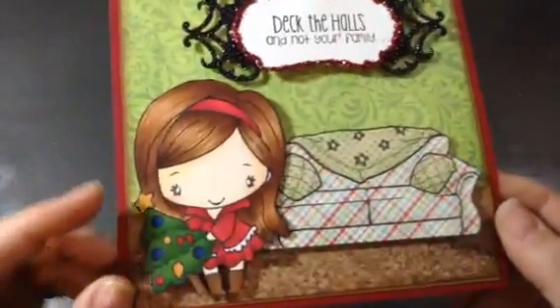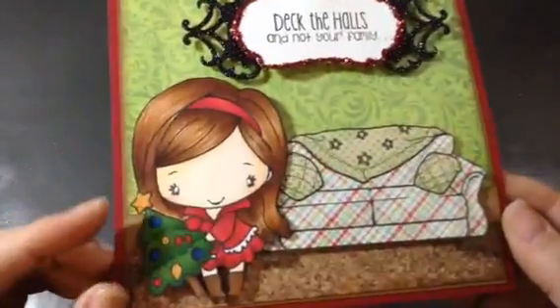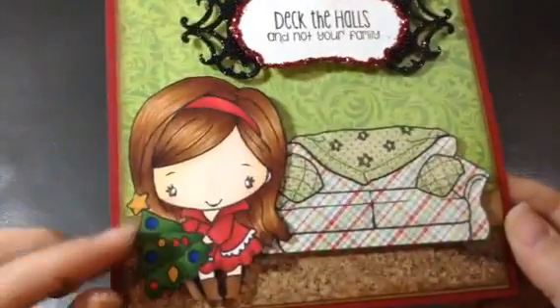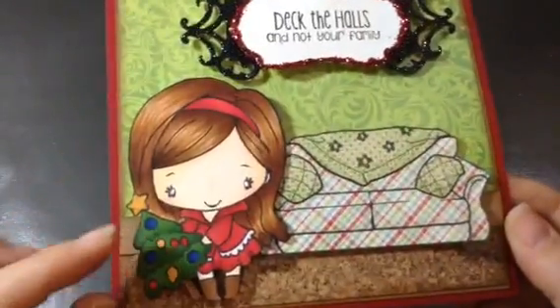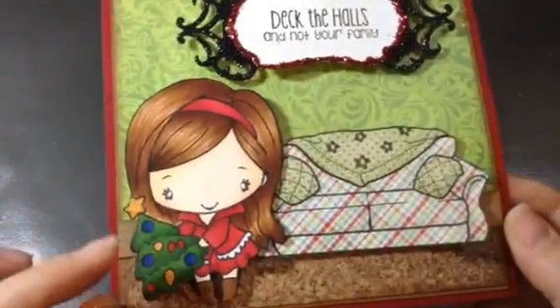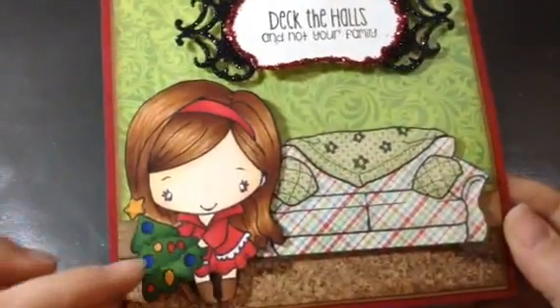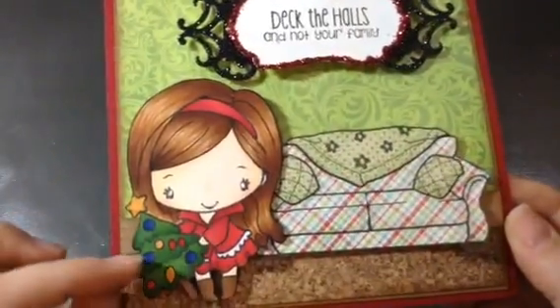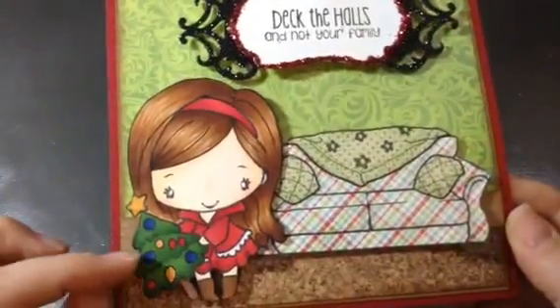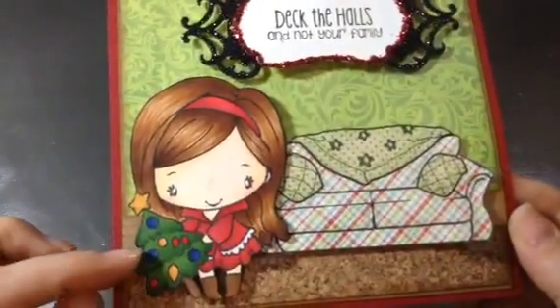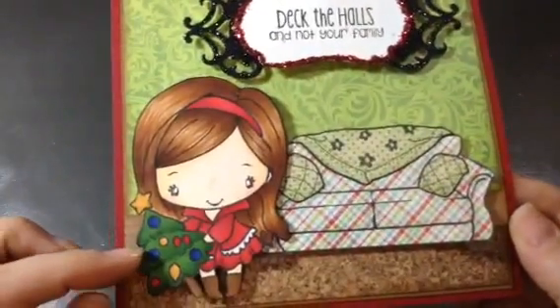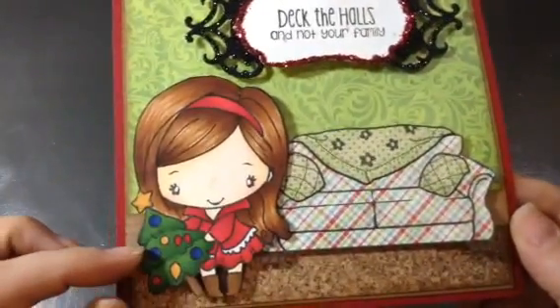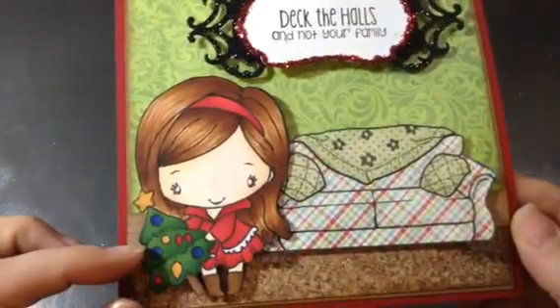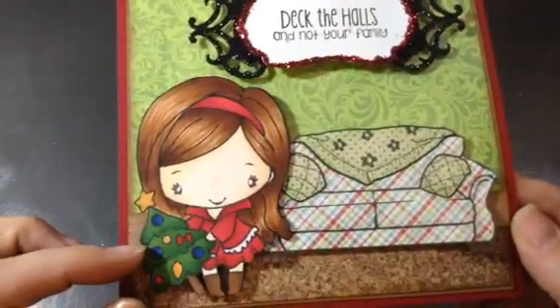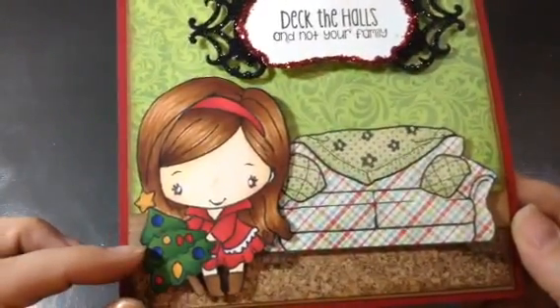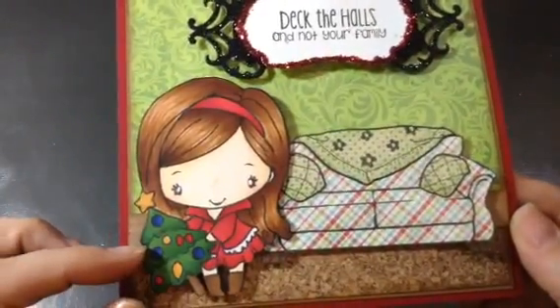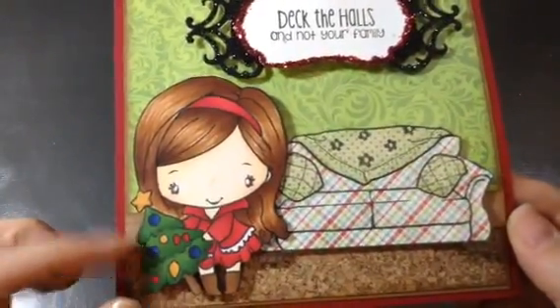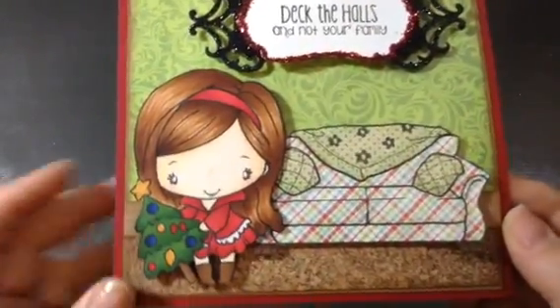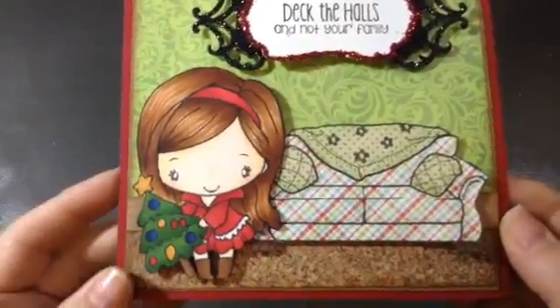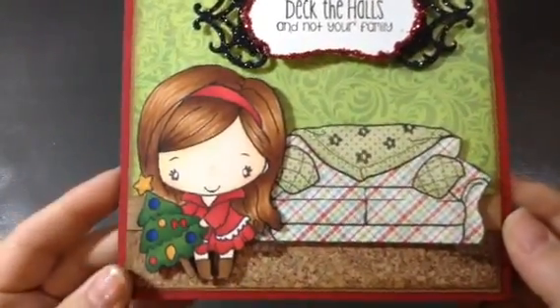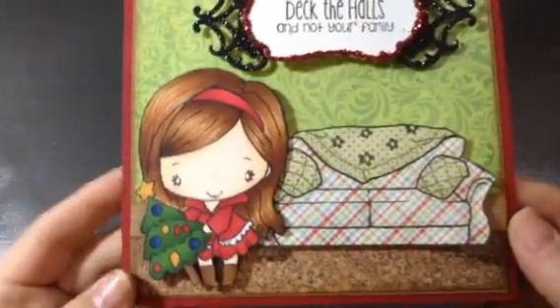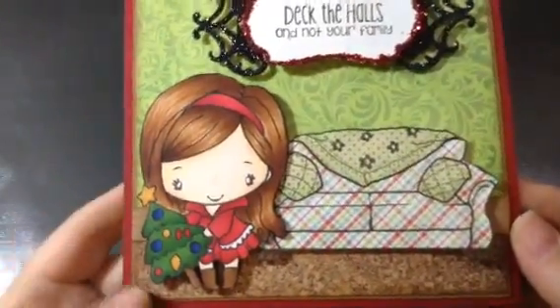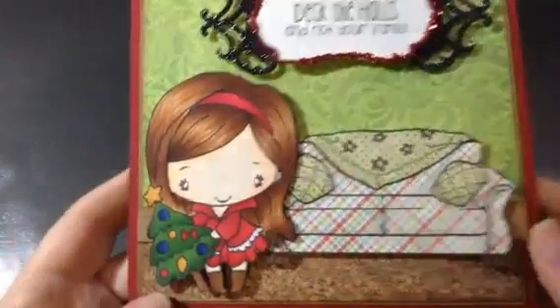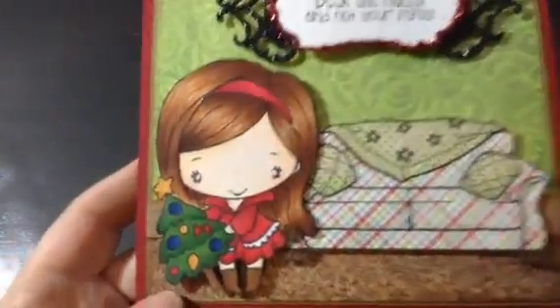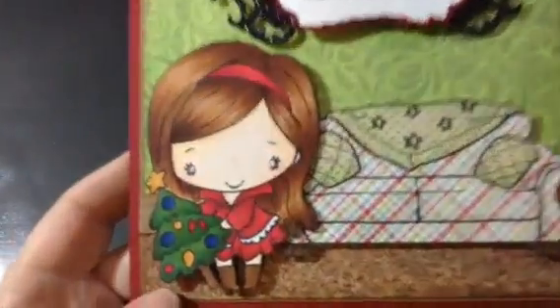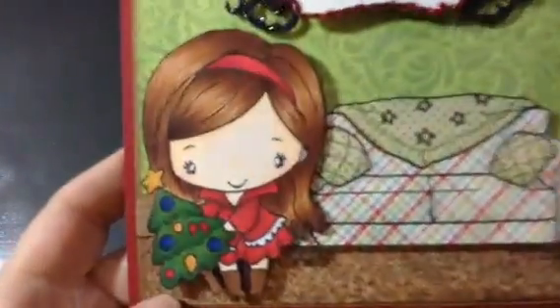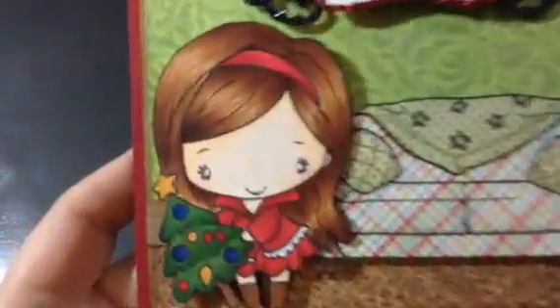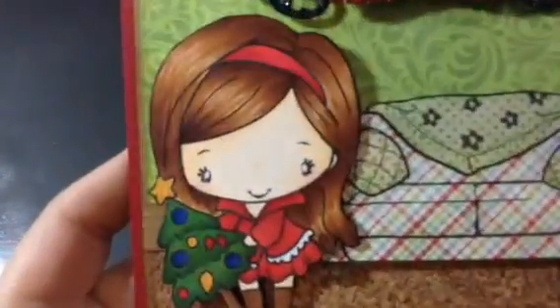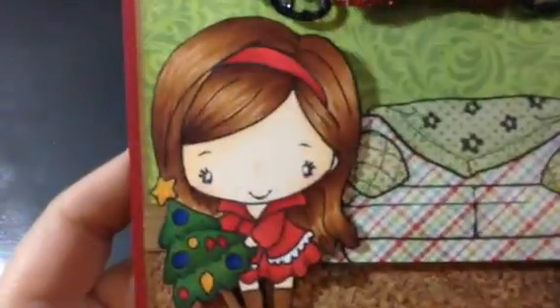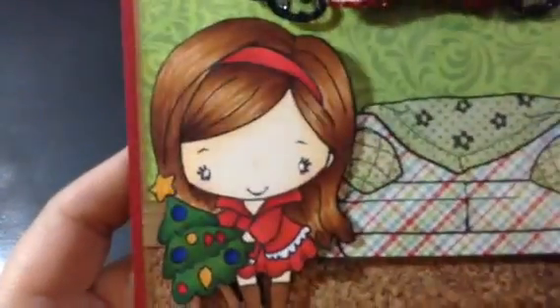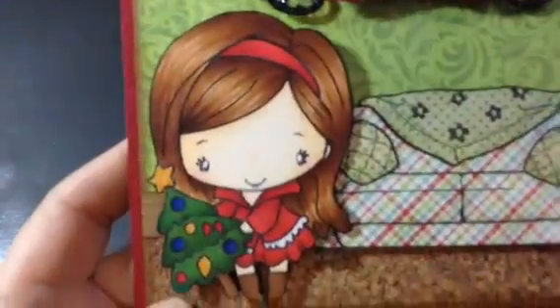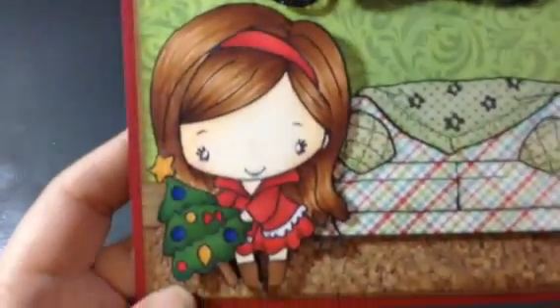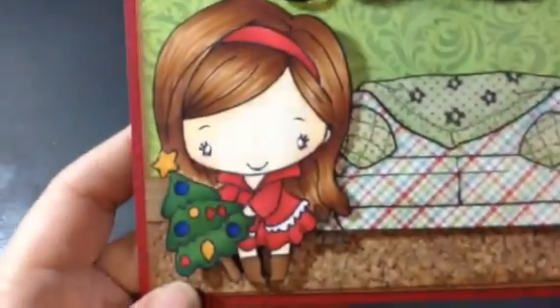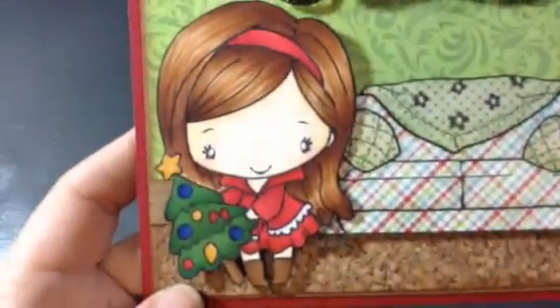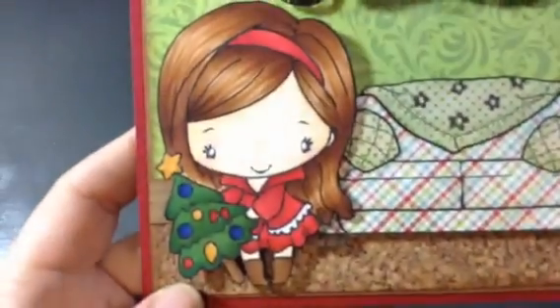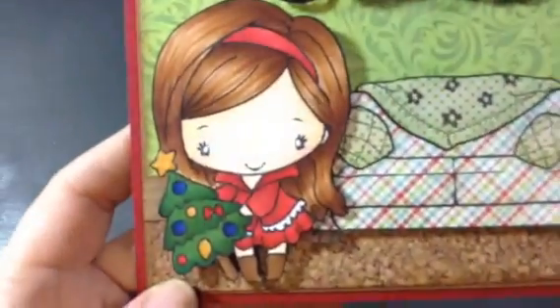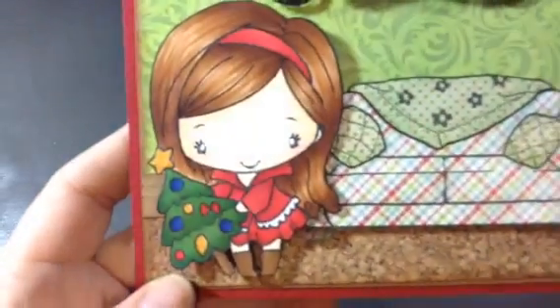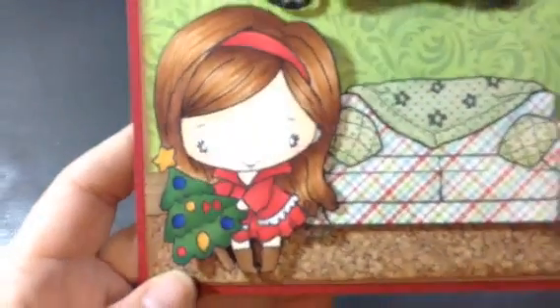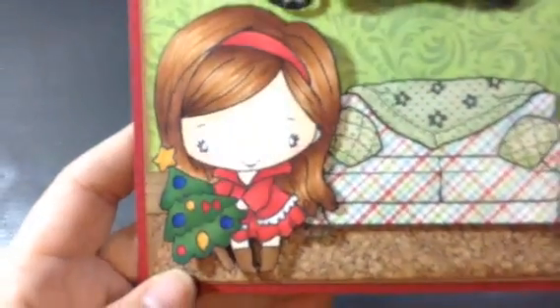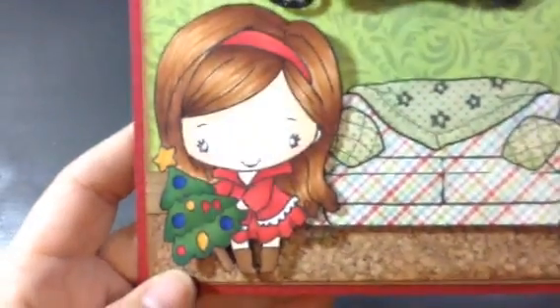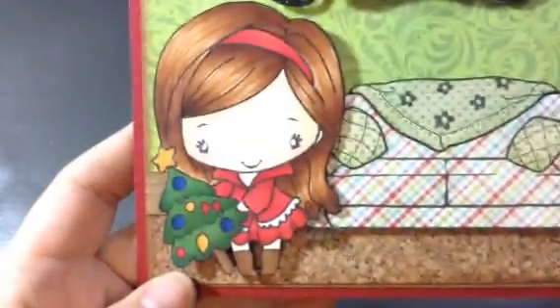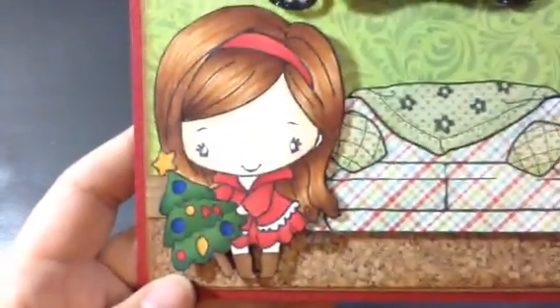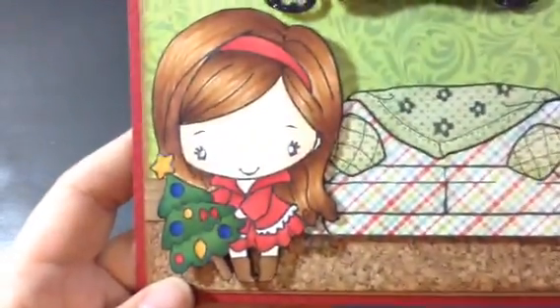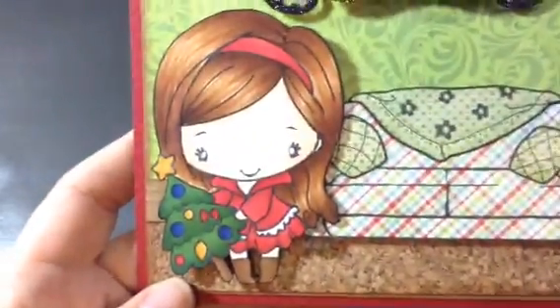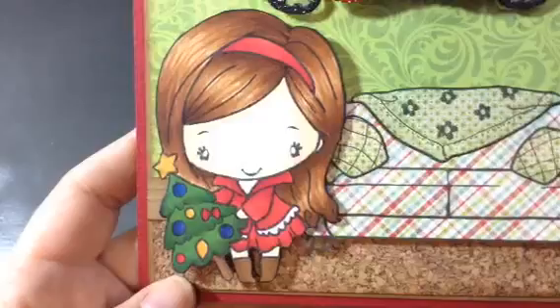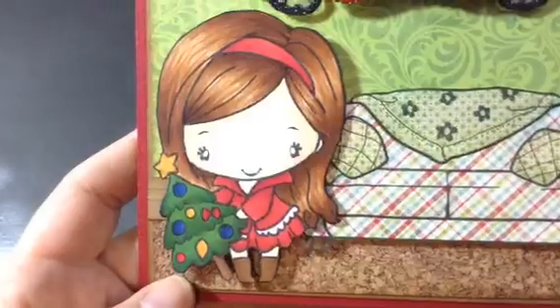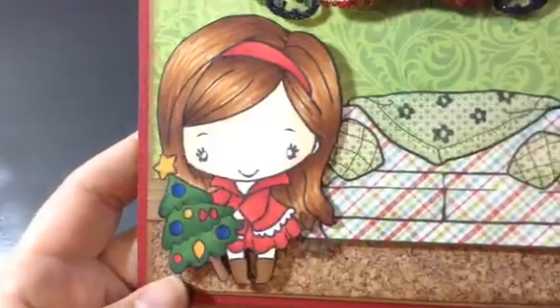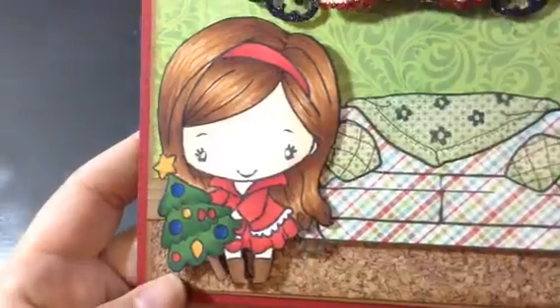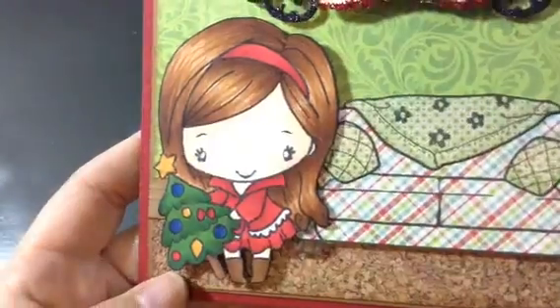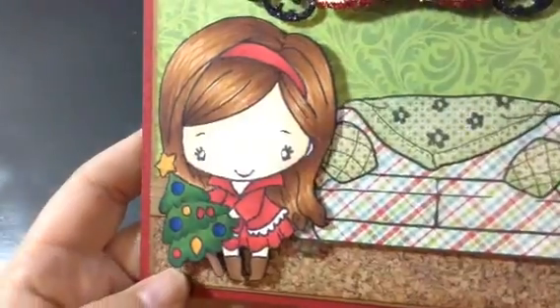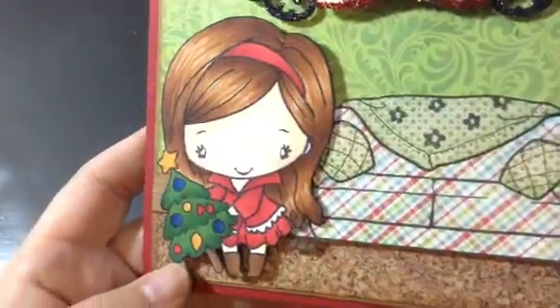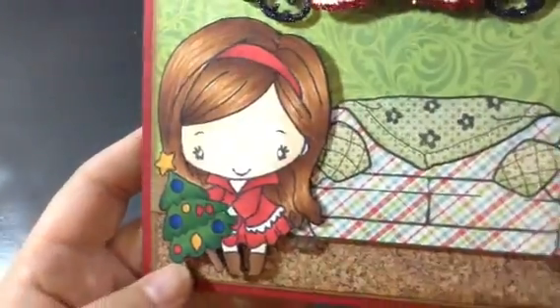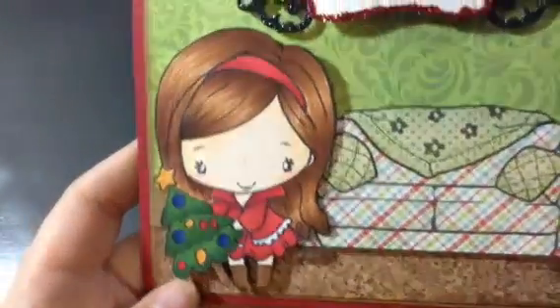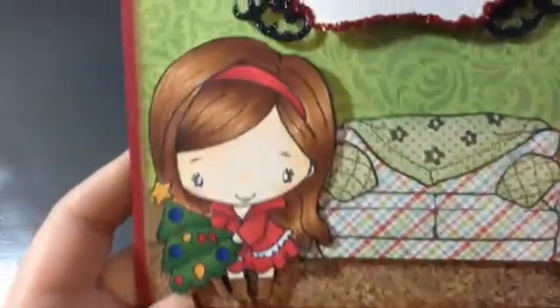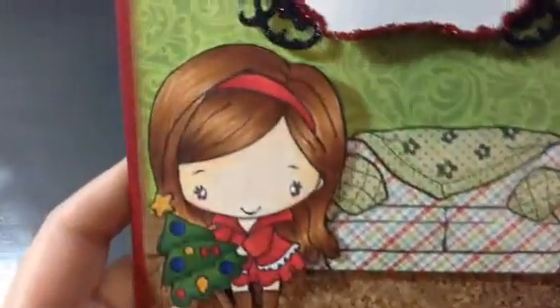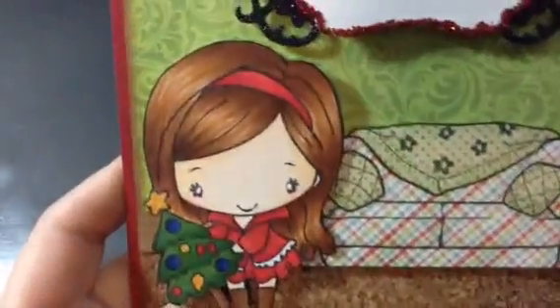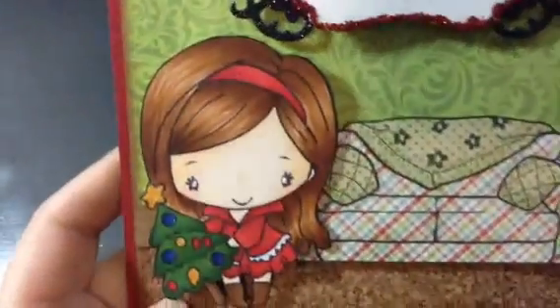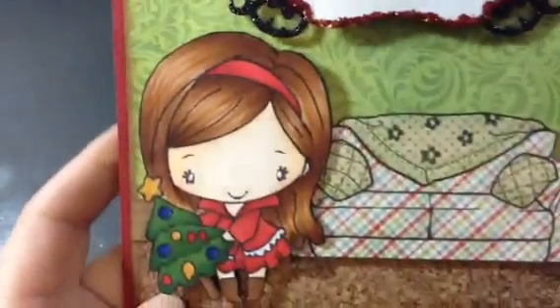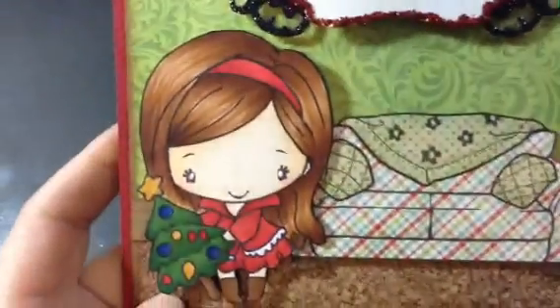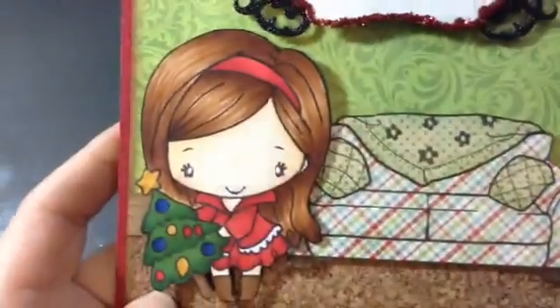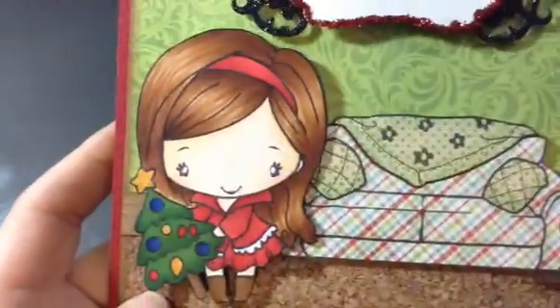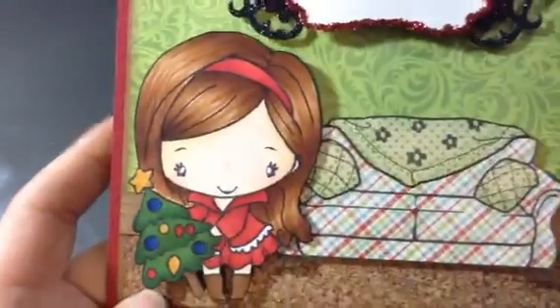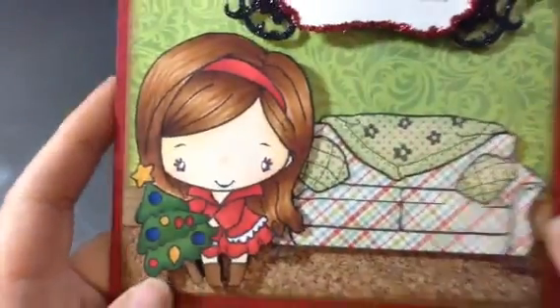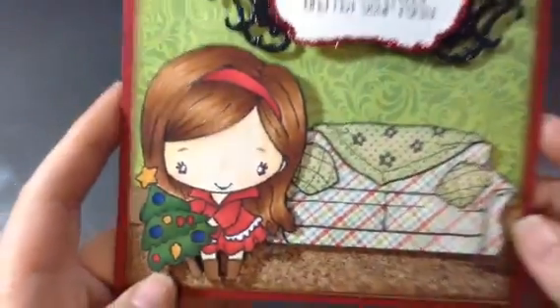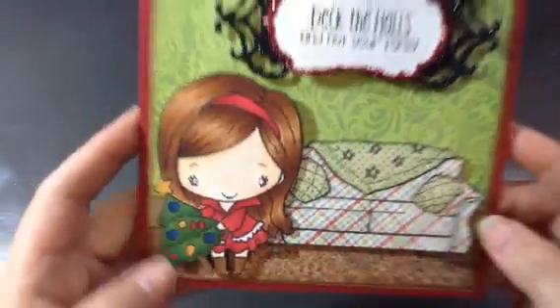And here's Holiday Anya 4, all colored up with Copics. Super cute — I love the way her hair turned out on this one.